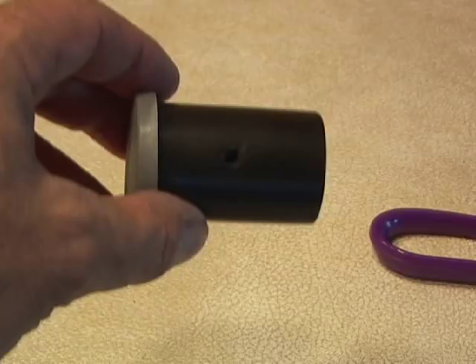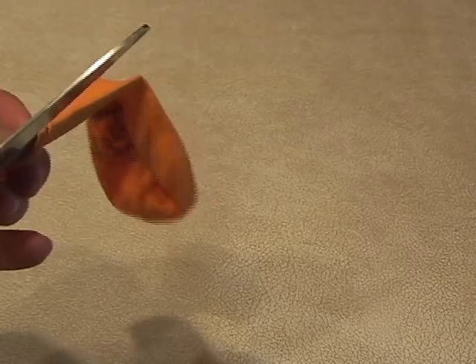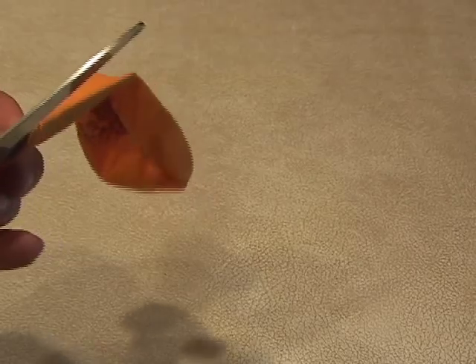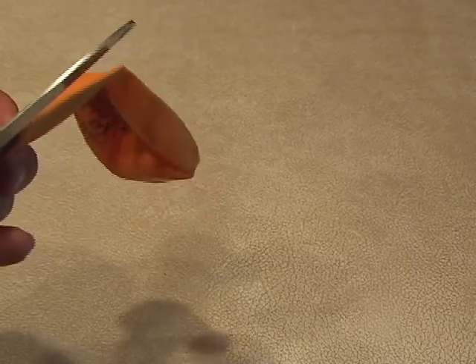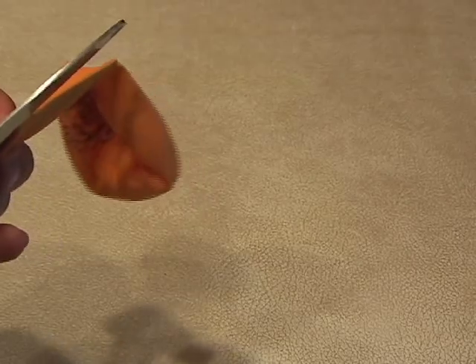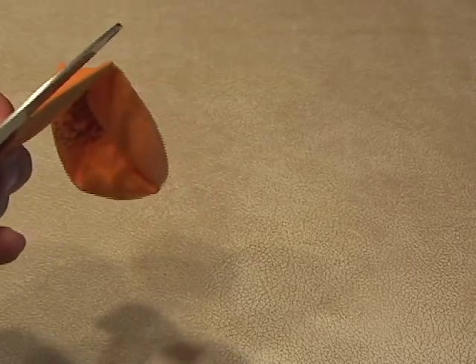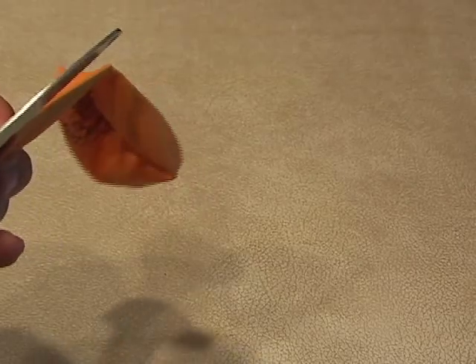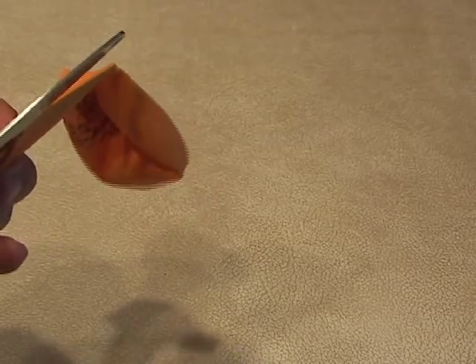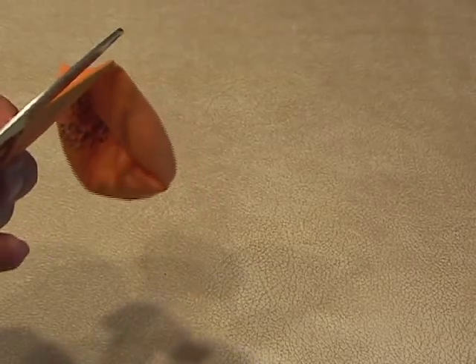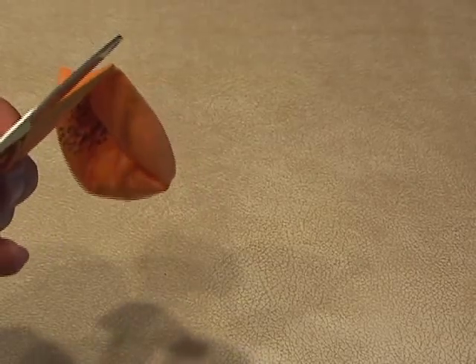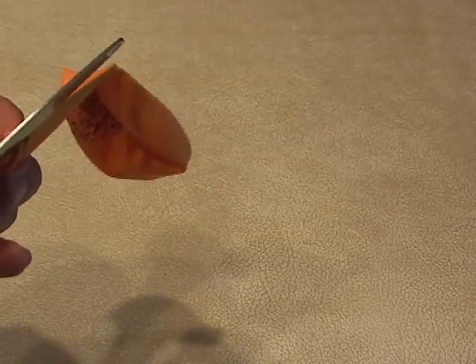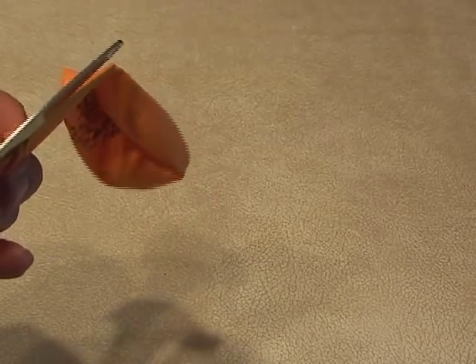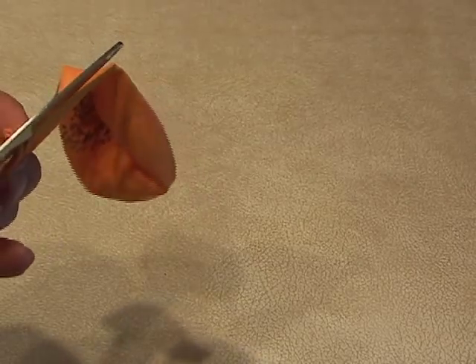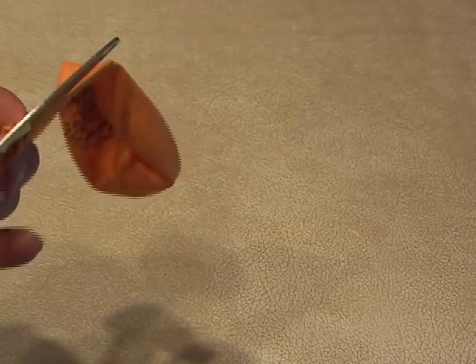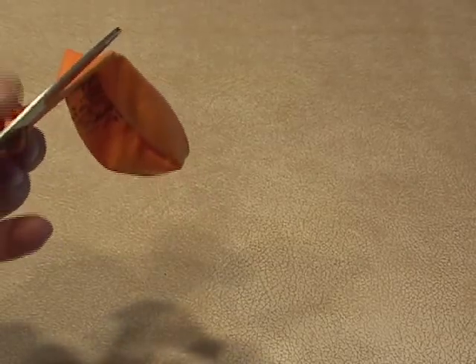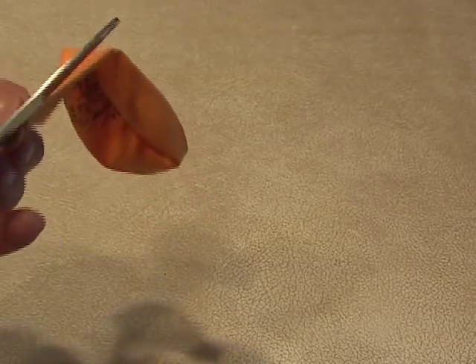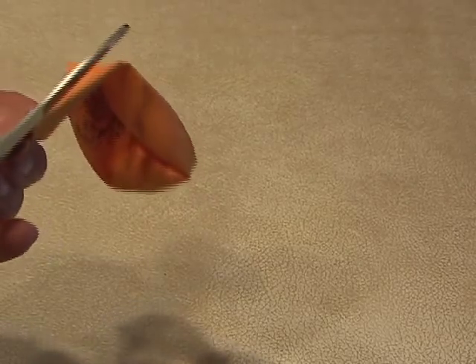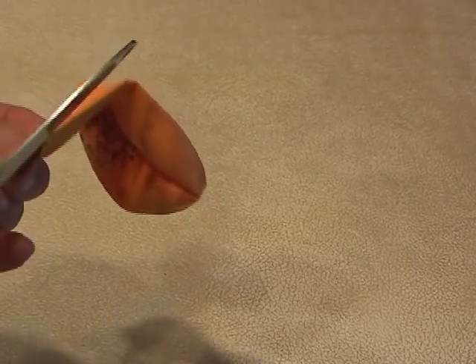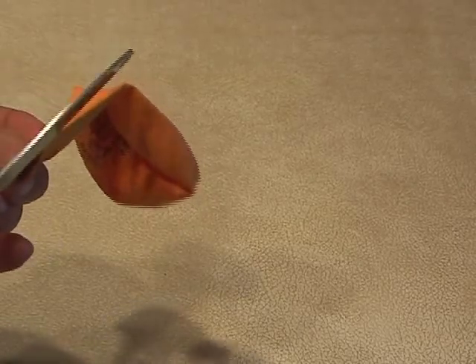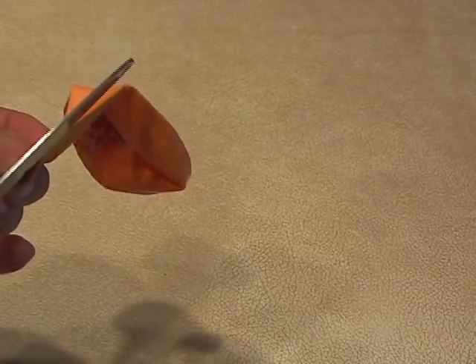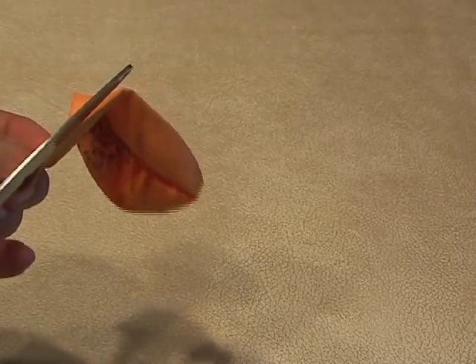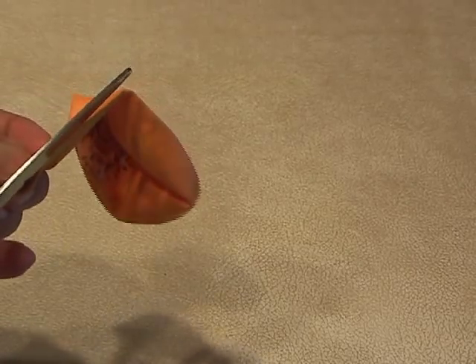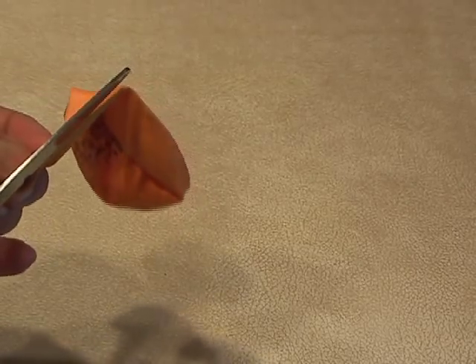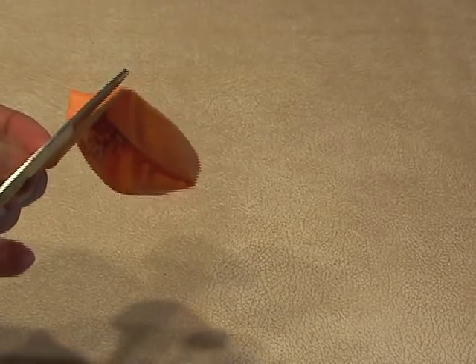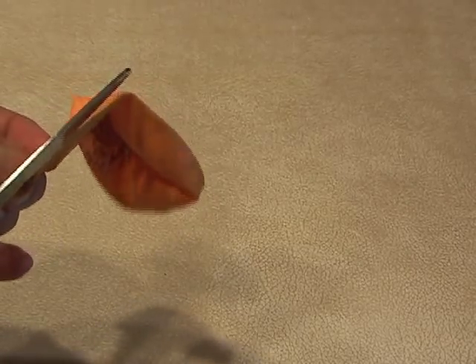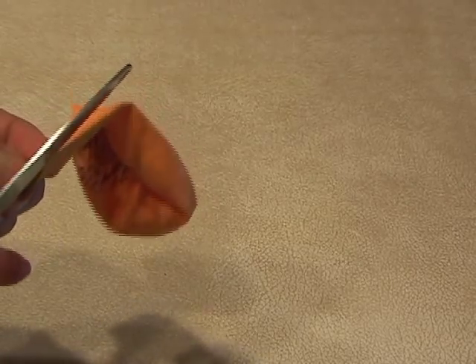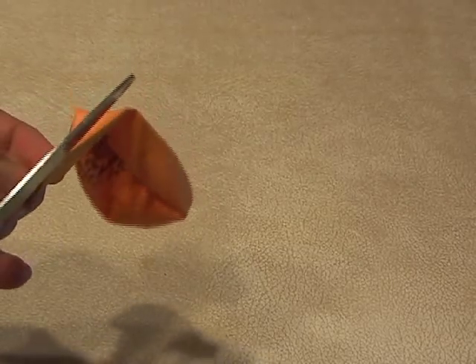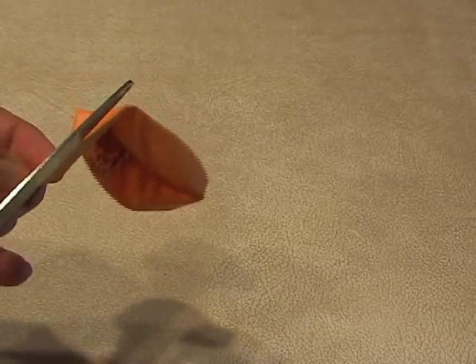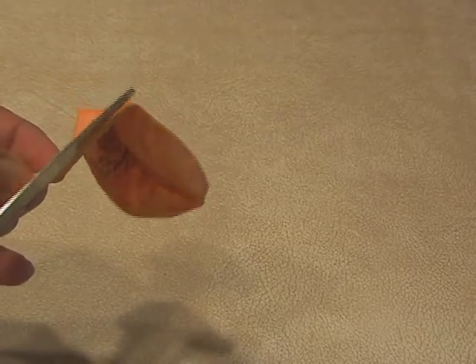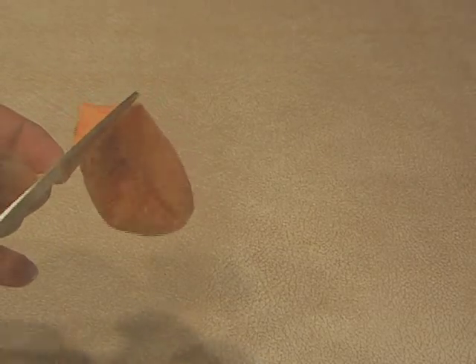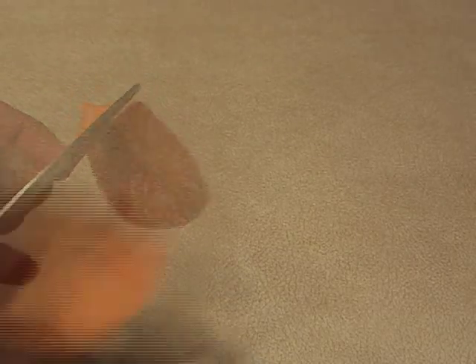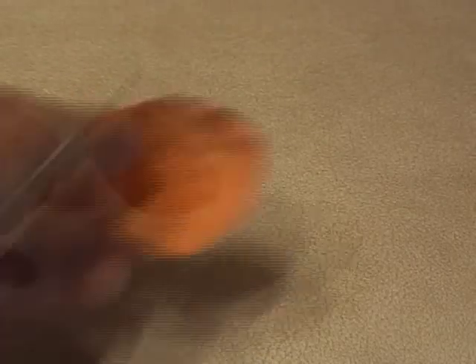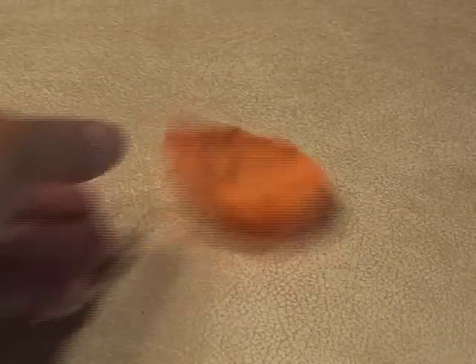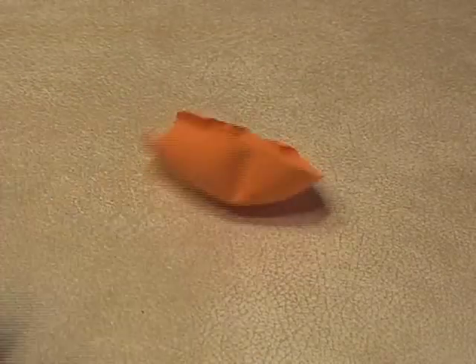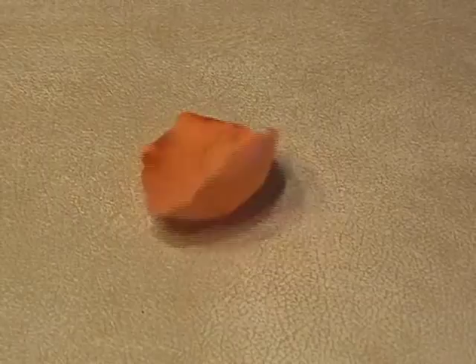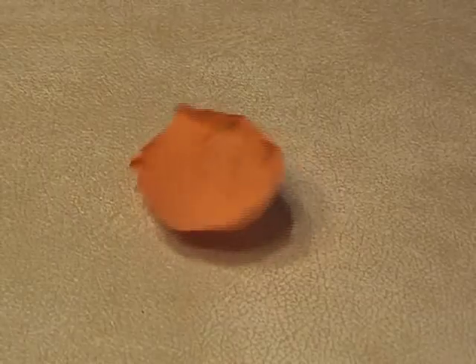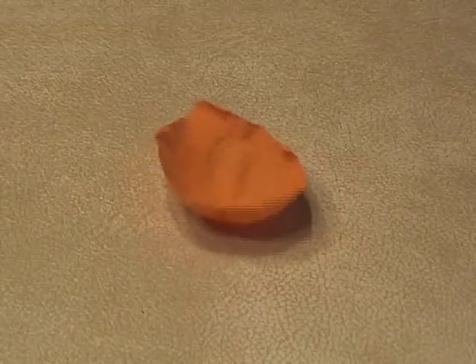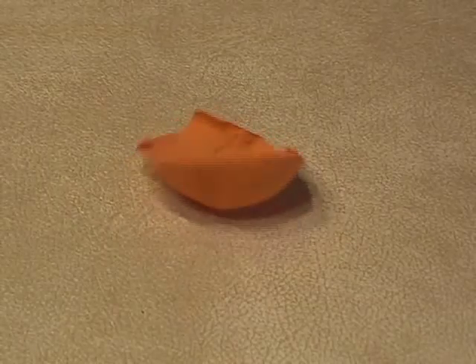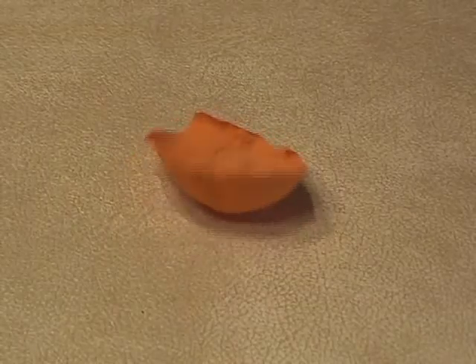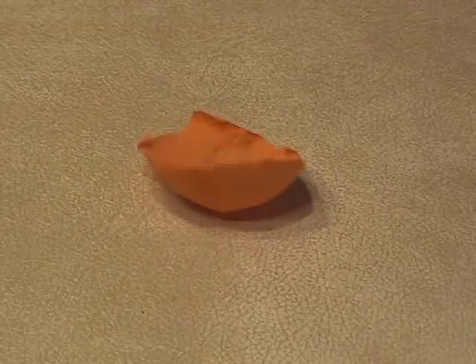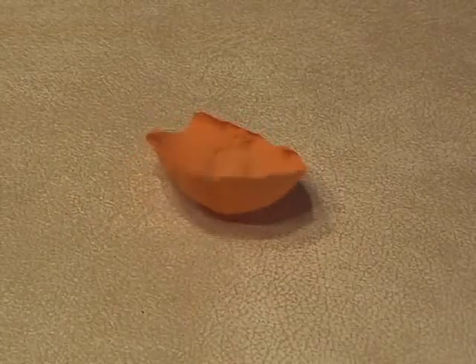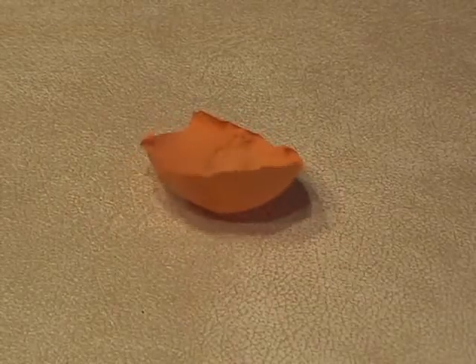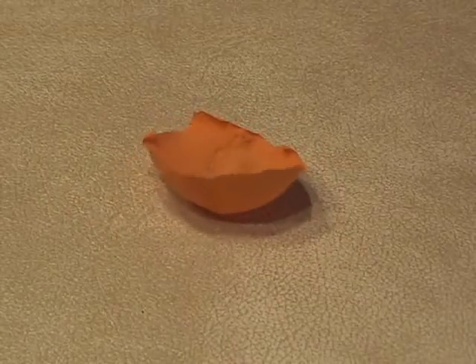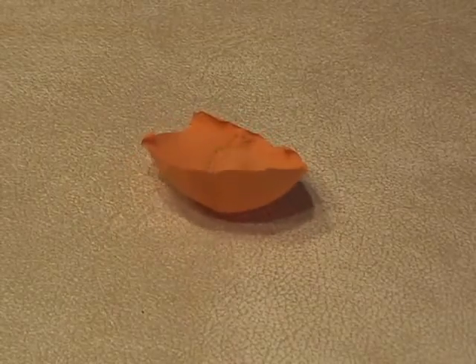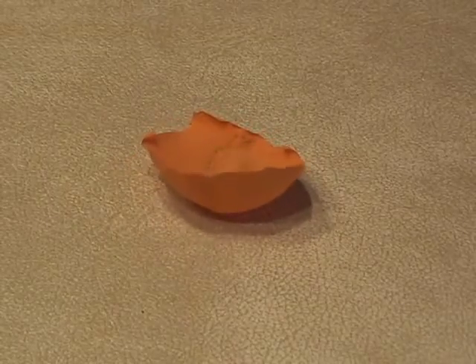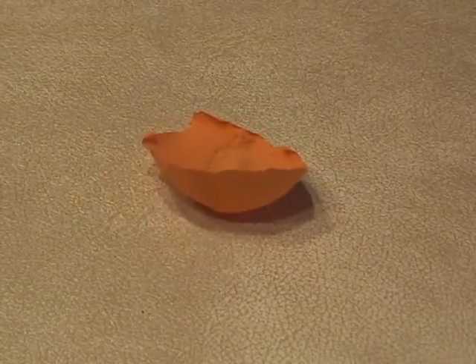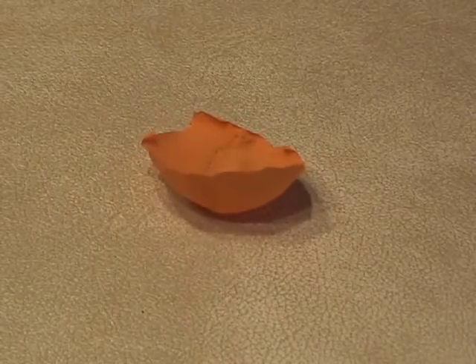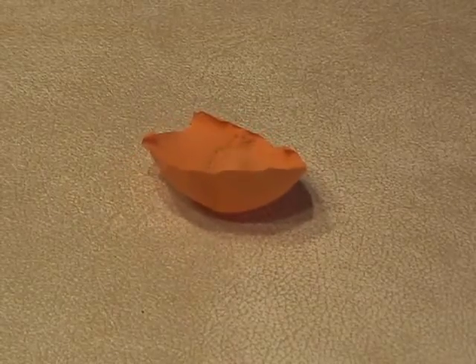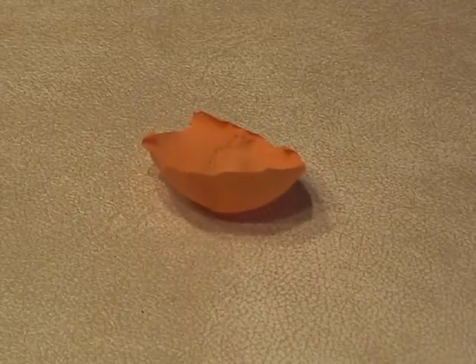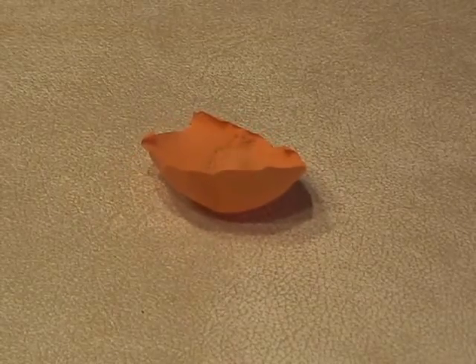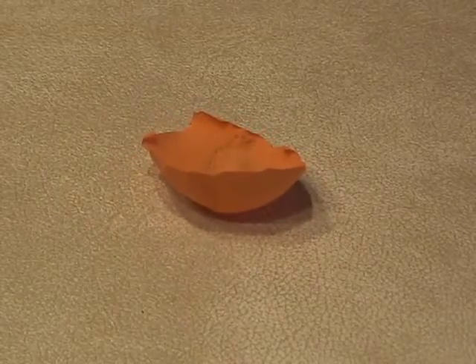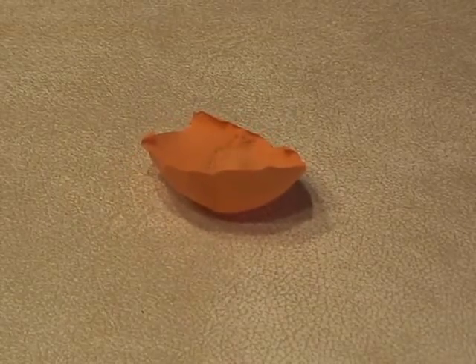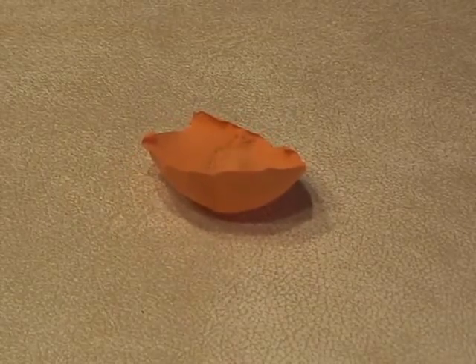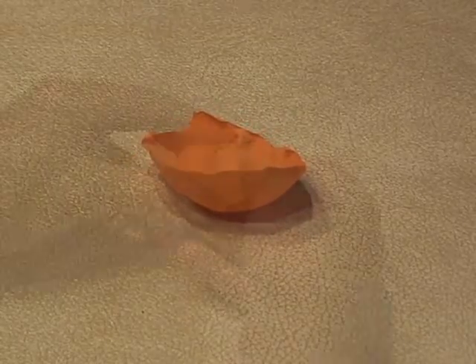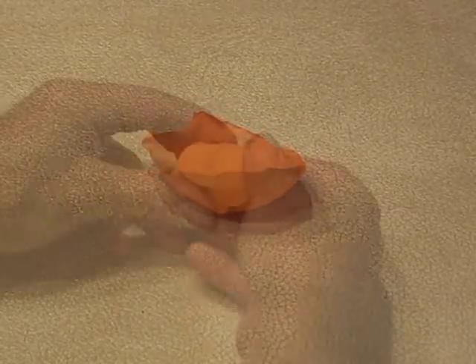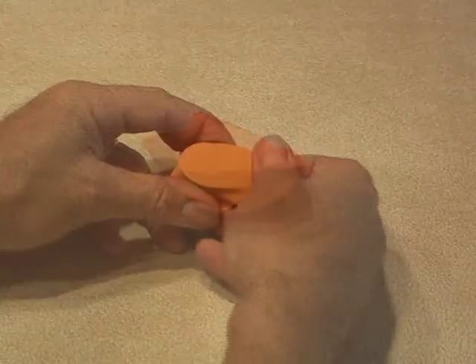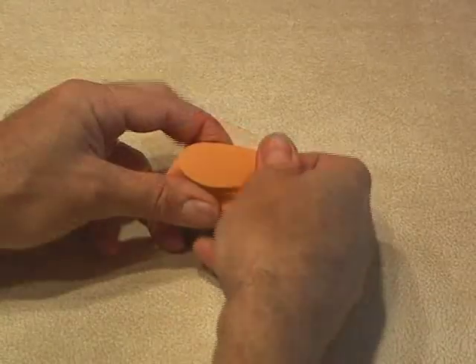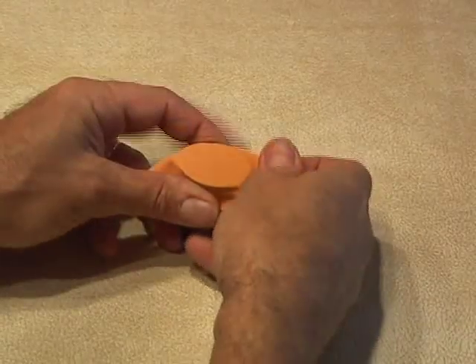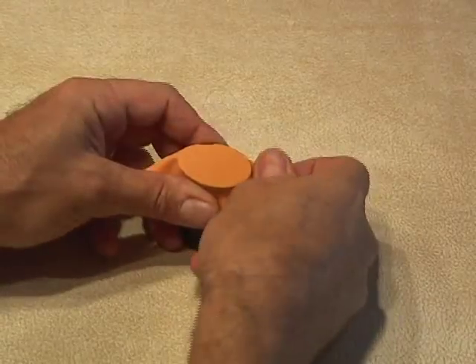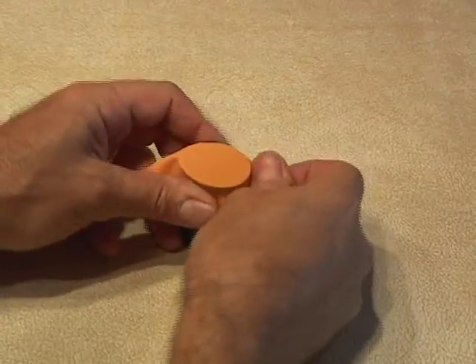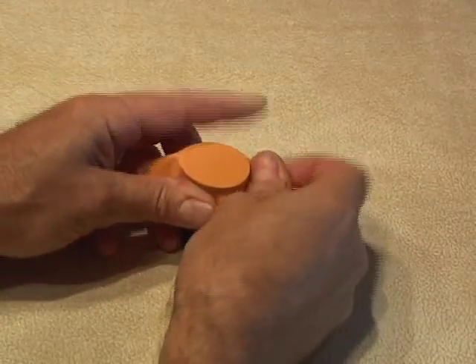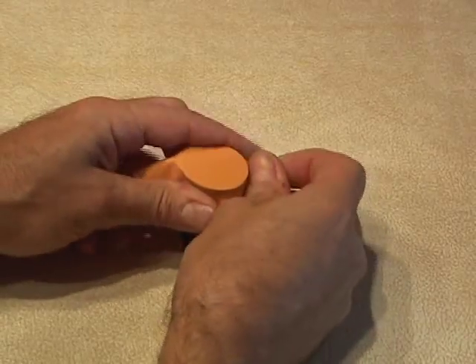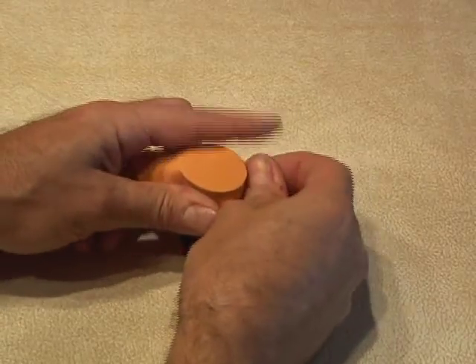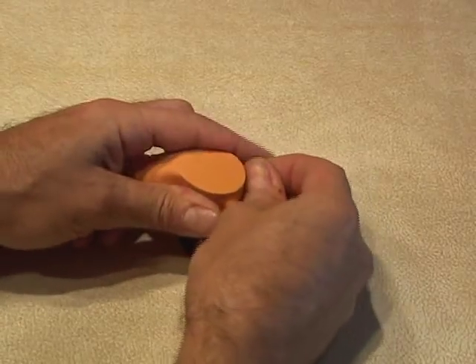Using an ordinary balloon, cut the balloon in half along the crease on the side of the balloon, and then trim it so you end up with a small round piece of balloon.